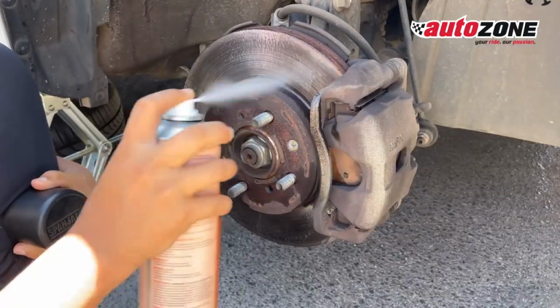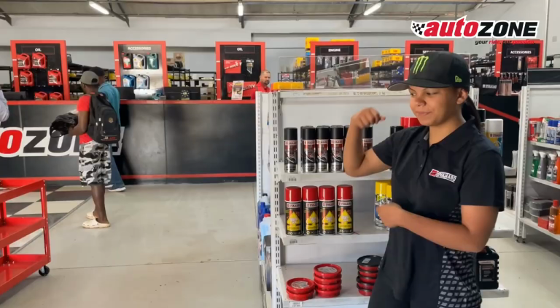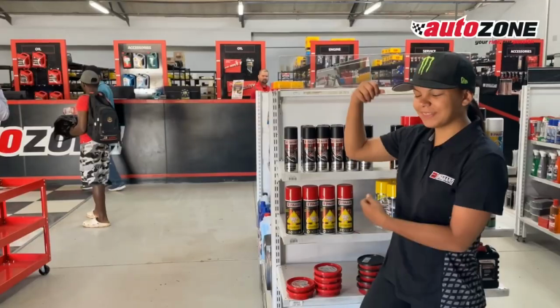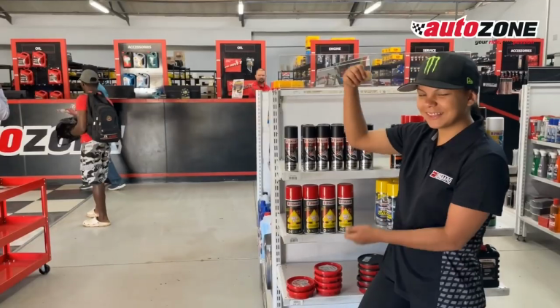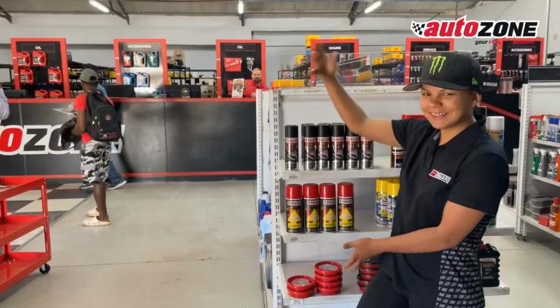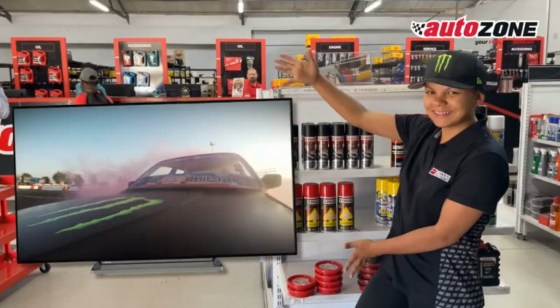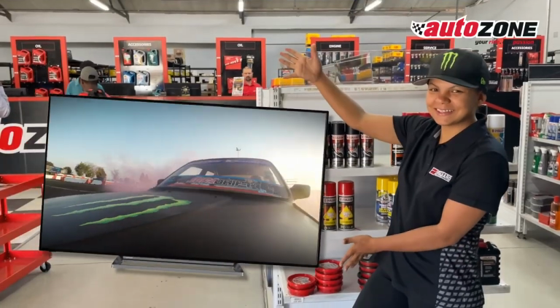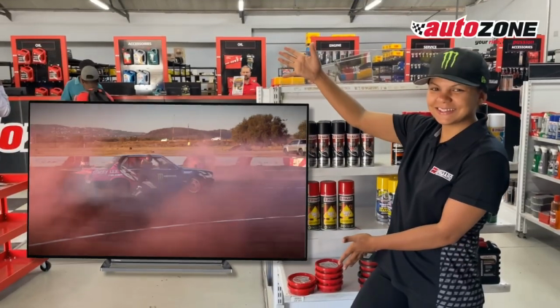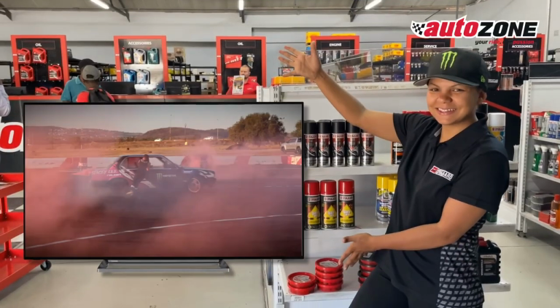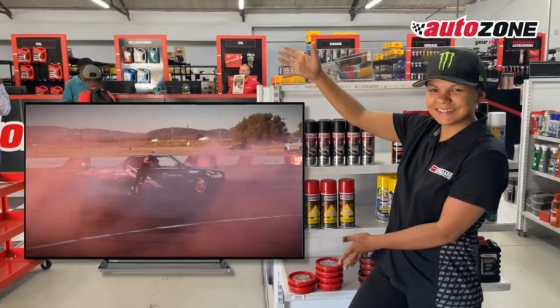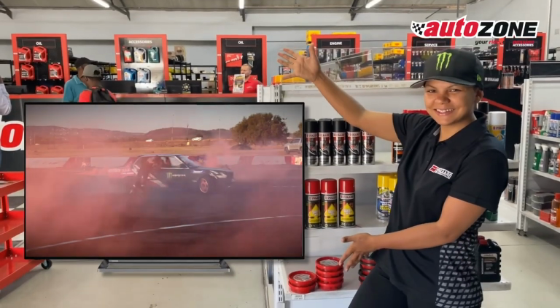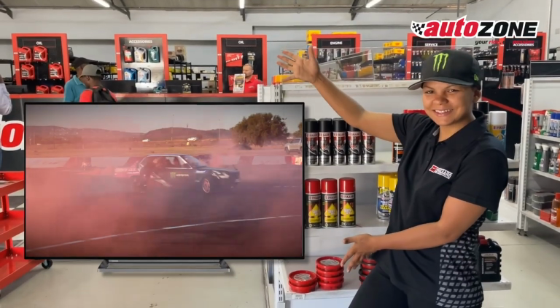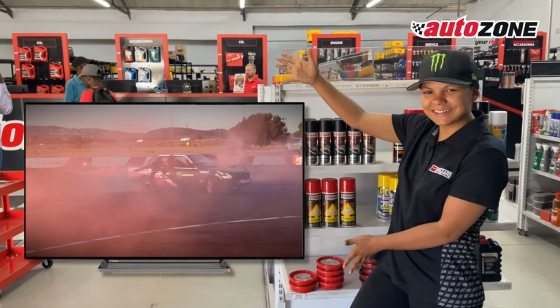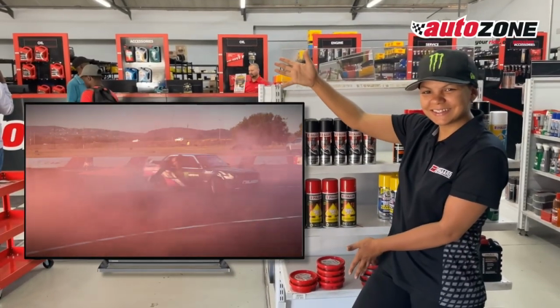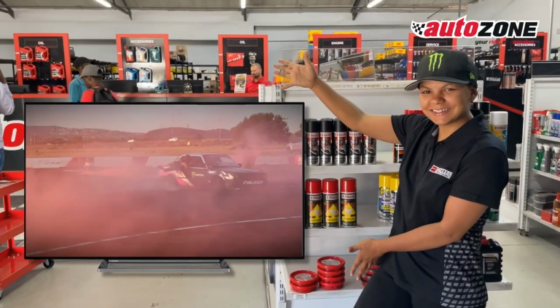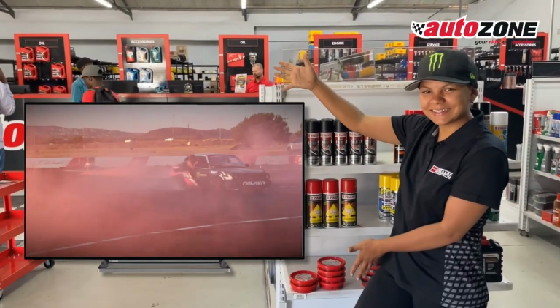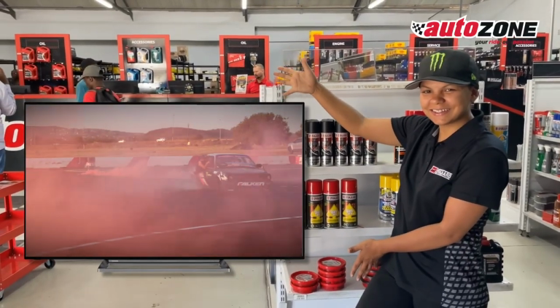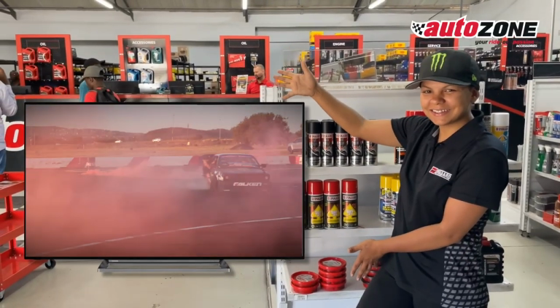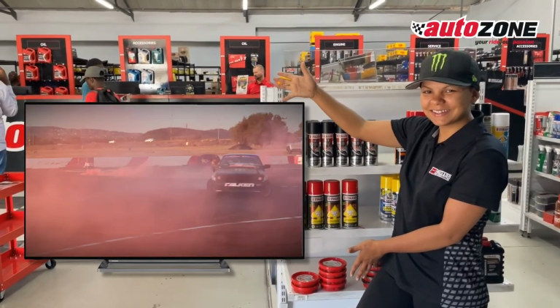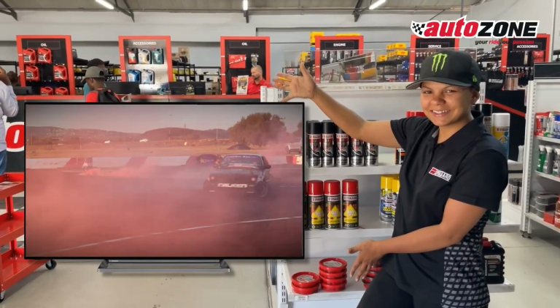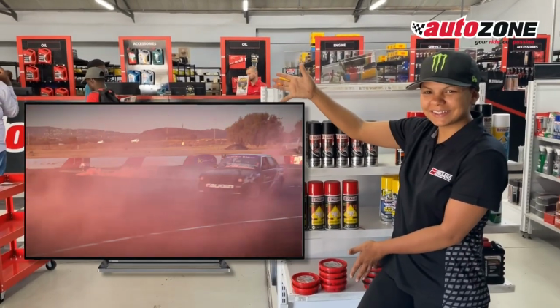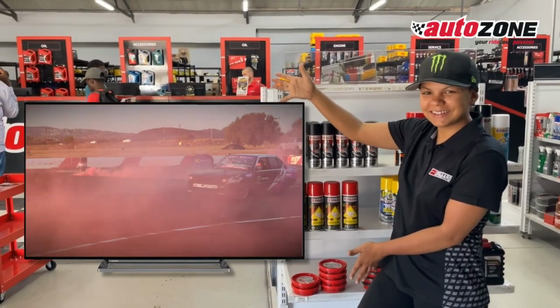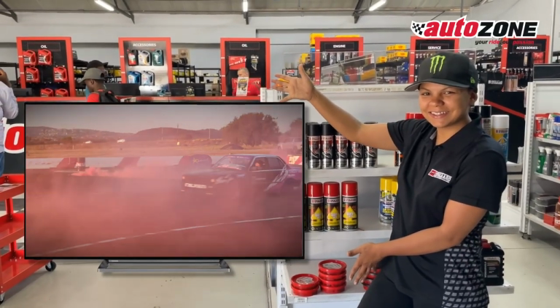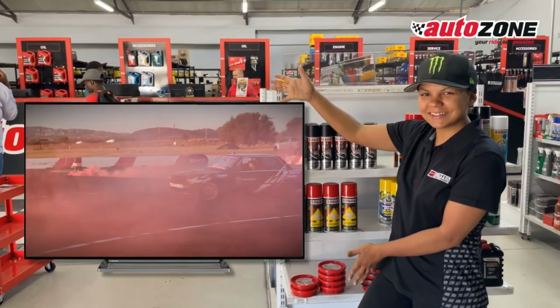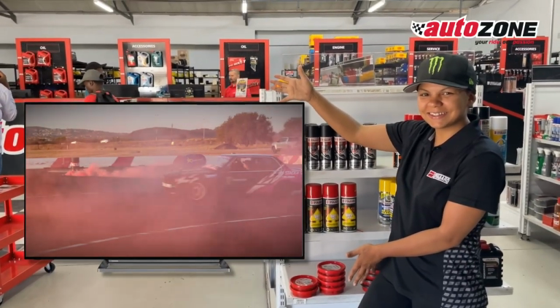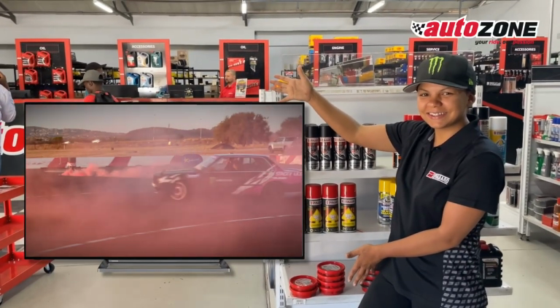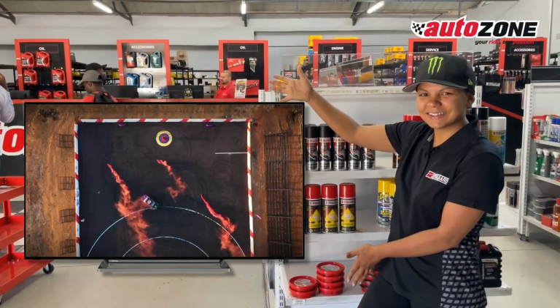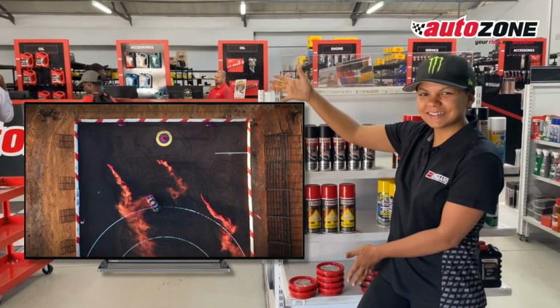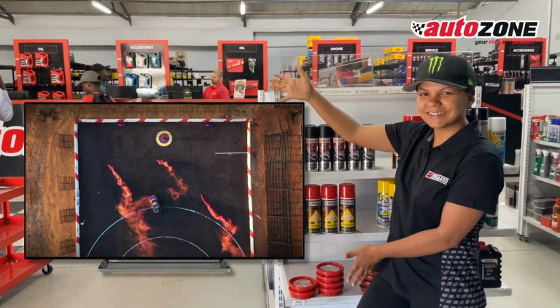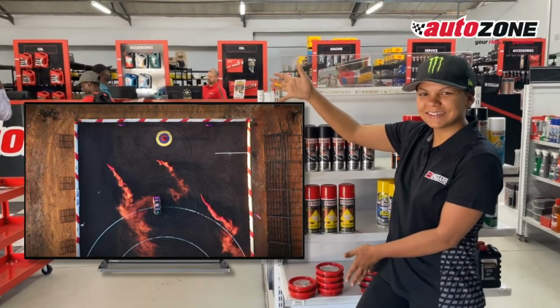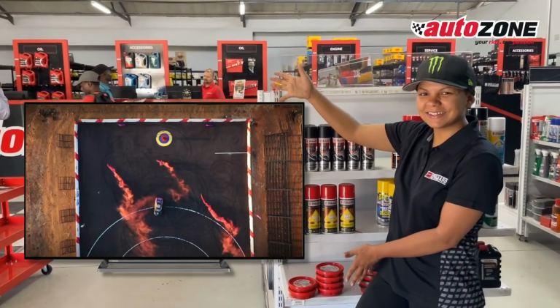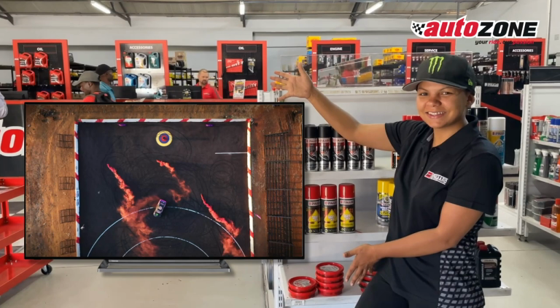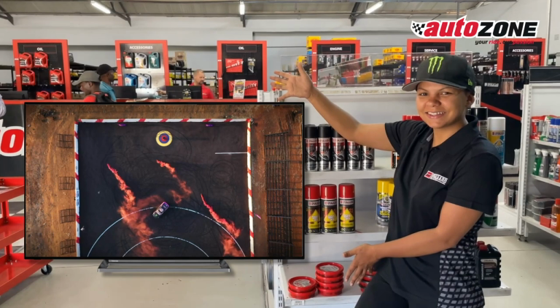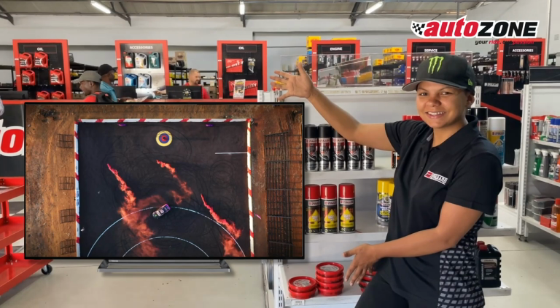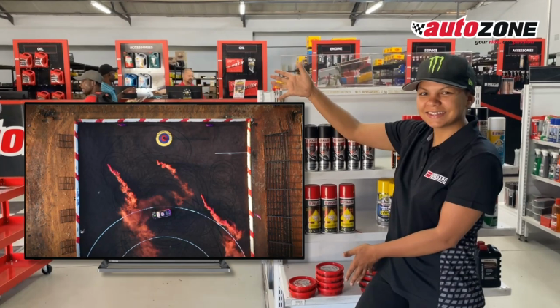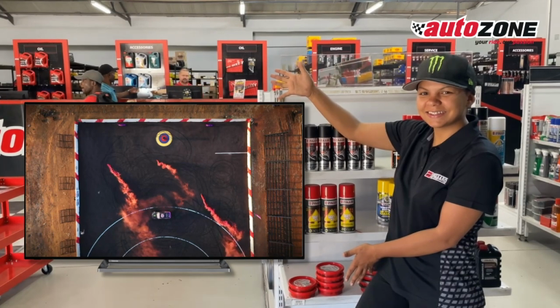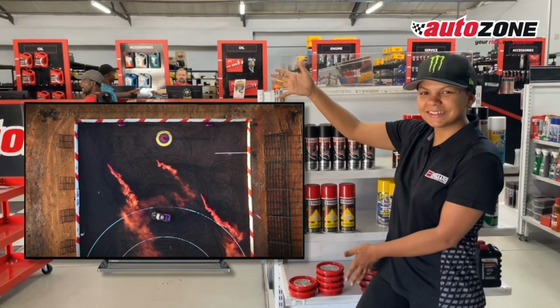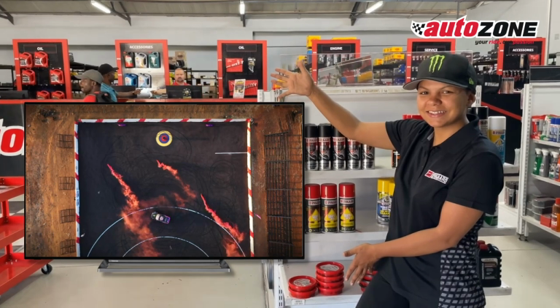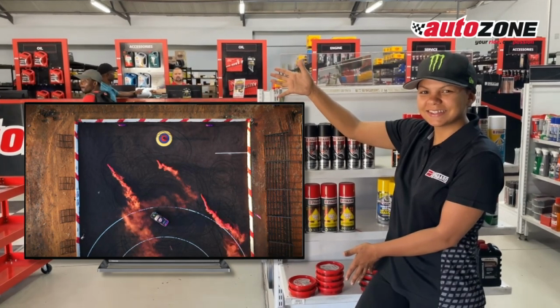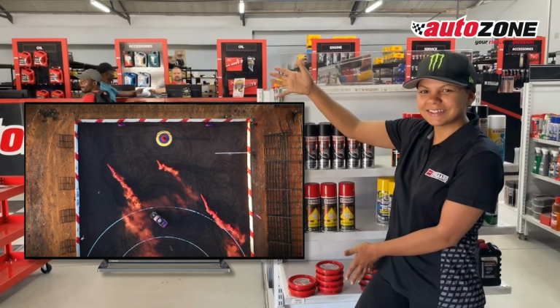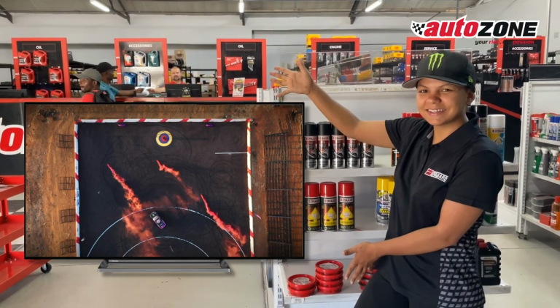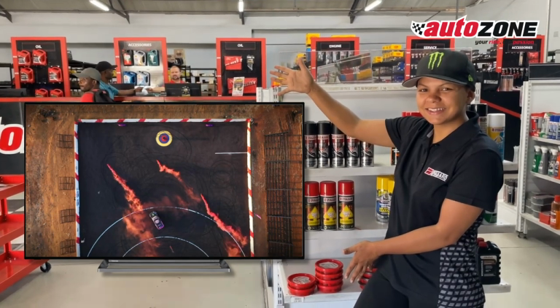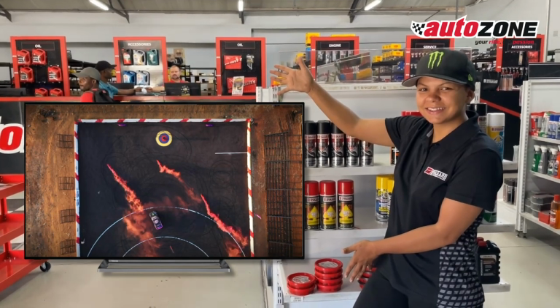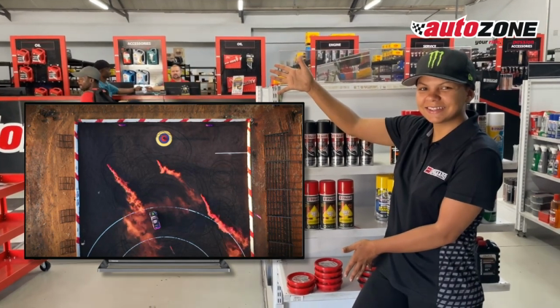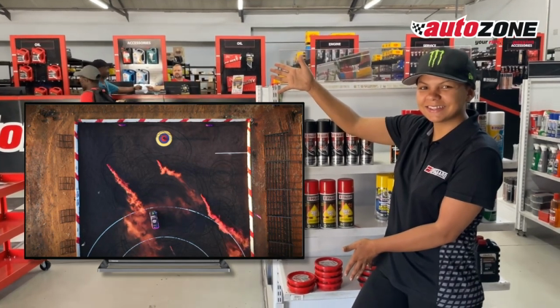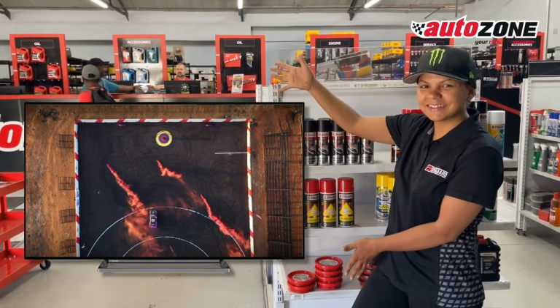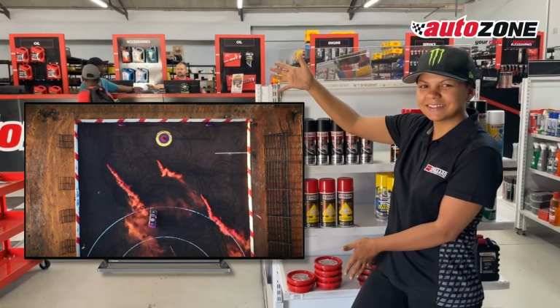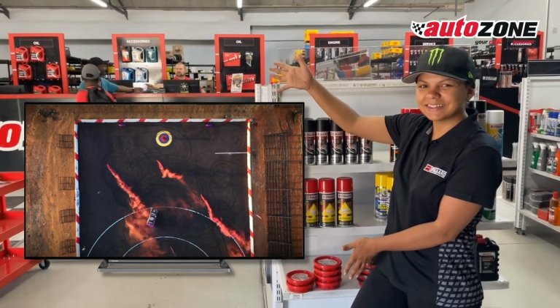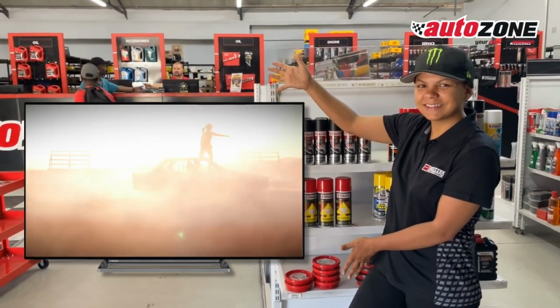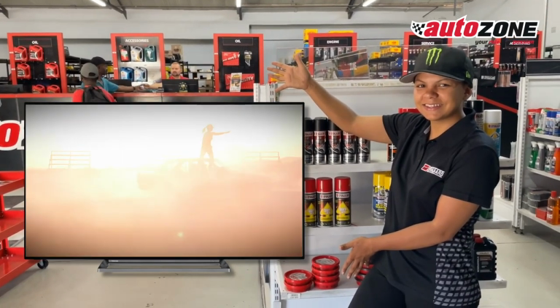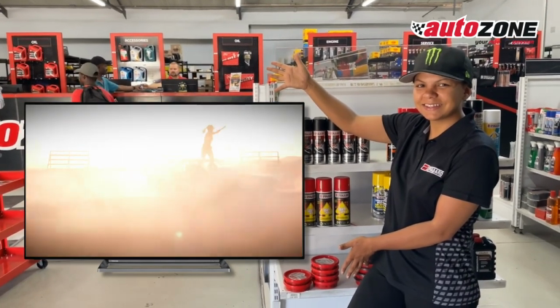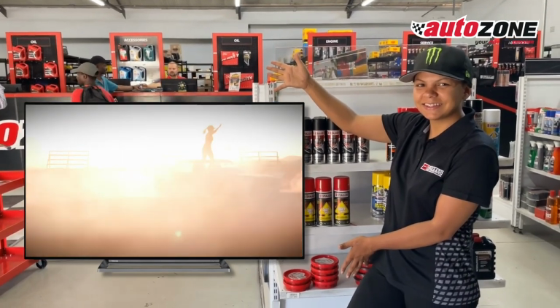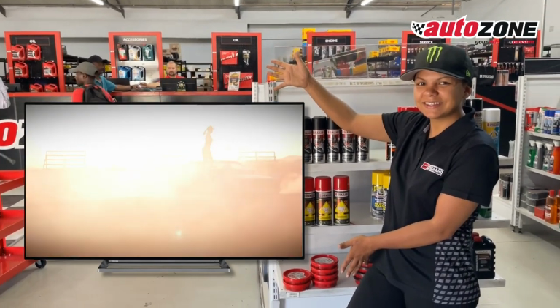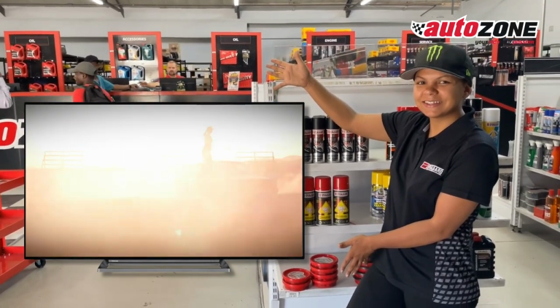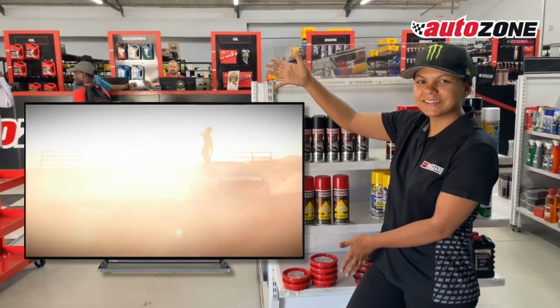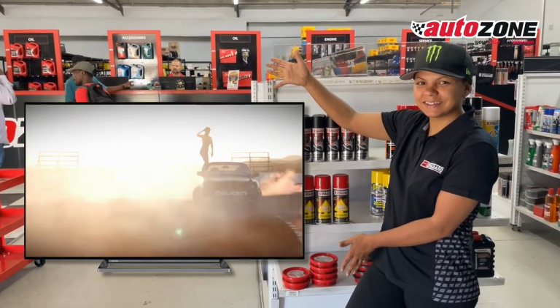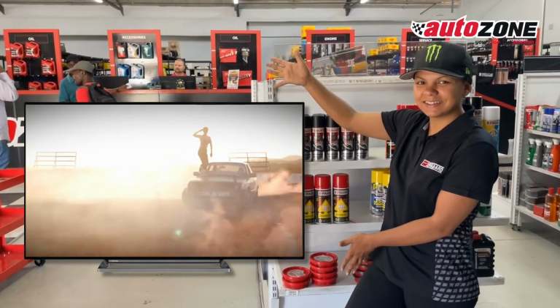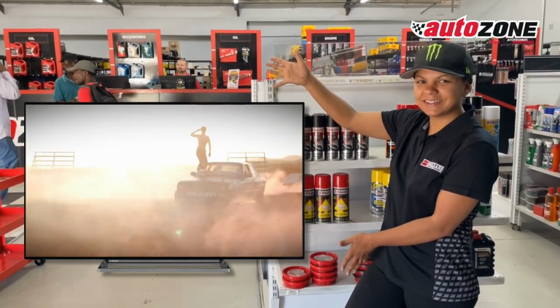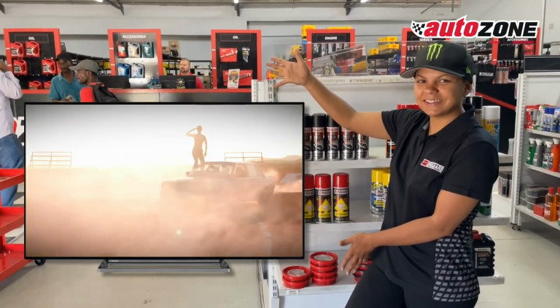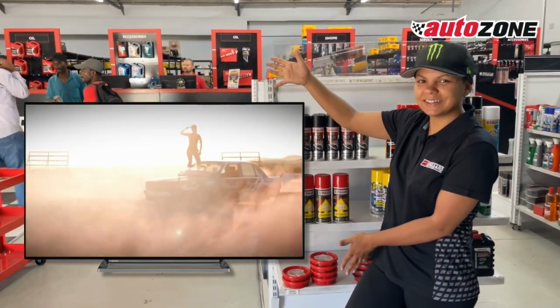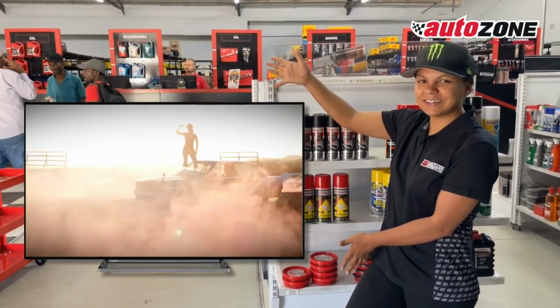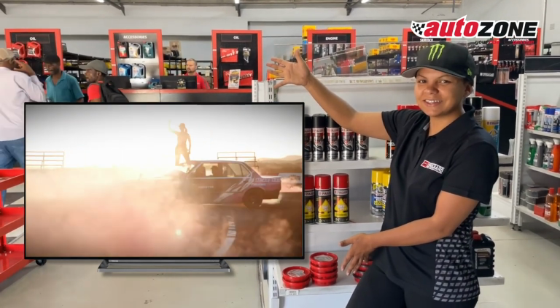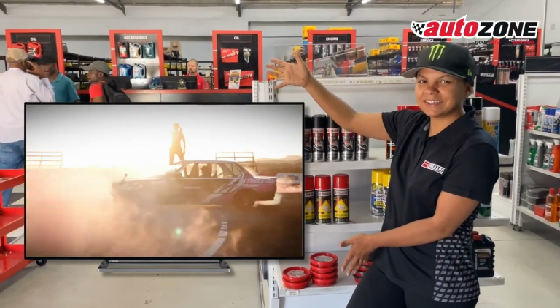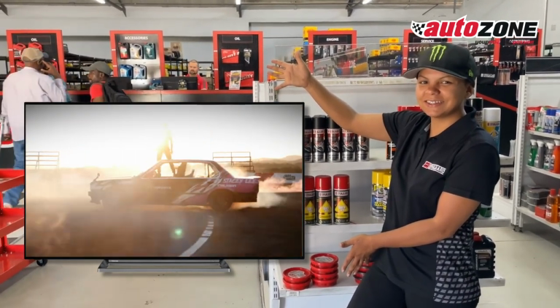Now let's talk about winning this beauty — the 65-inch smart TV. We're making your home as awesome as your ride.